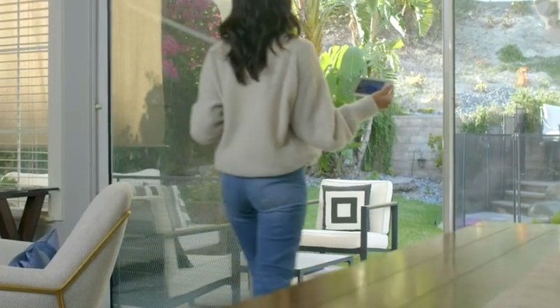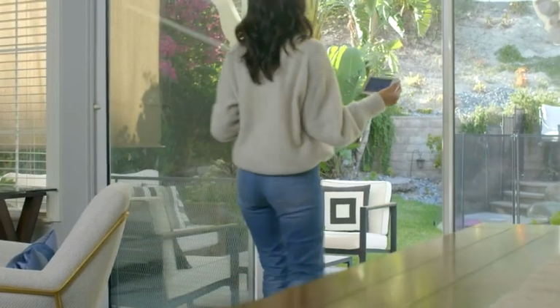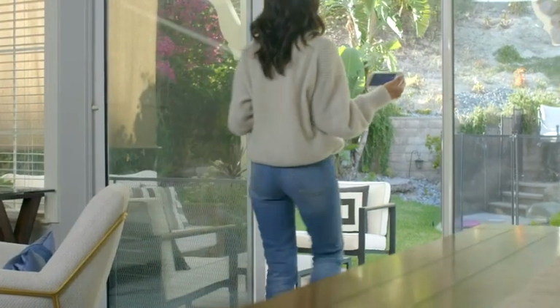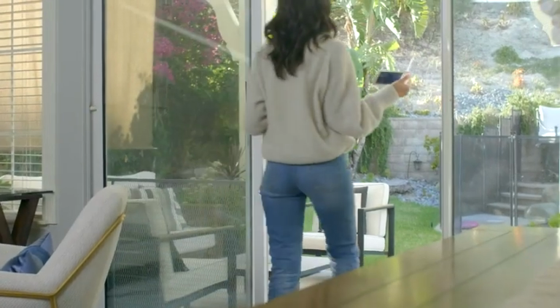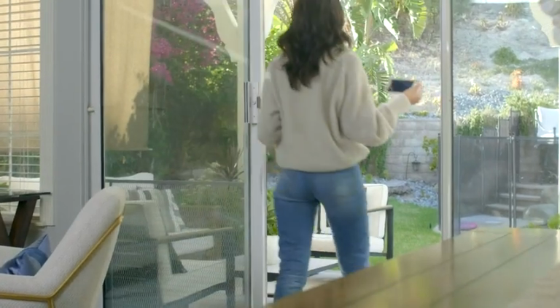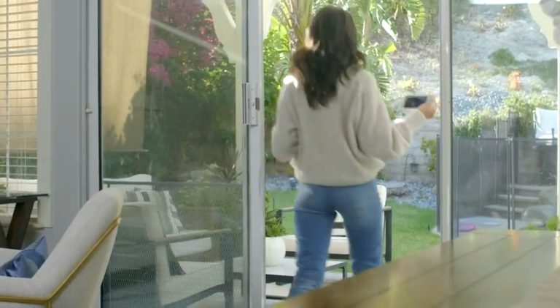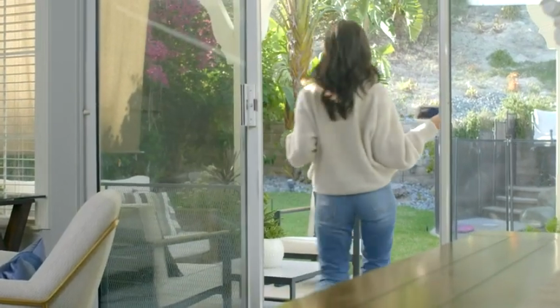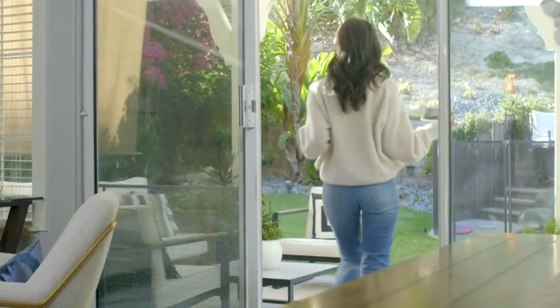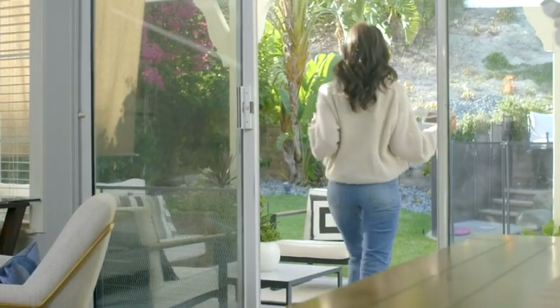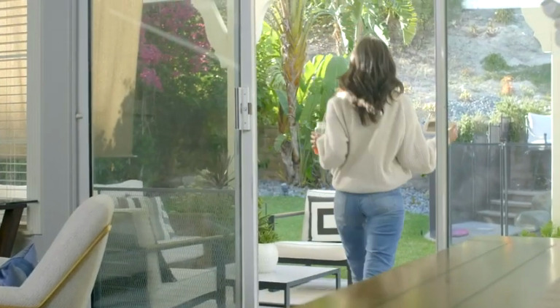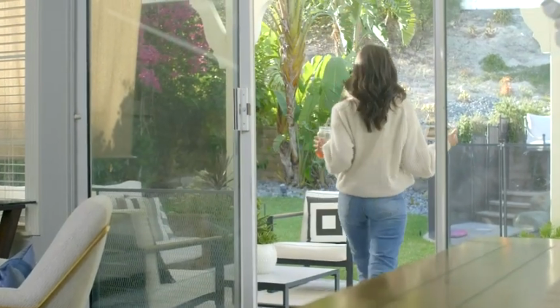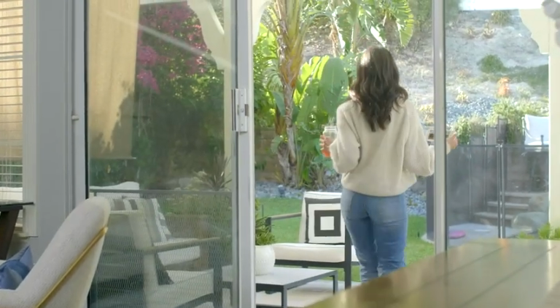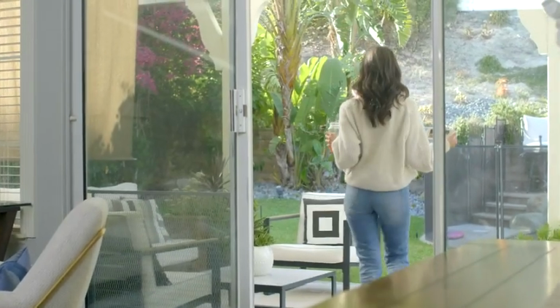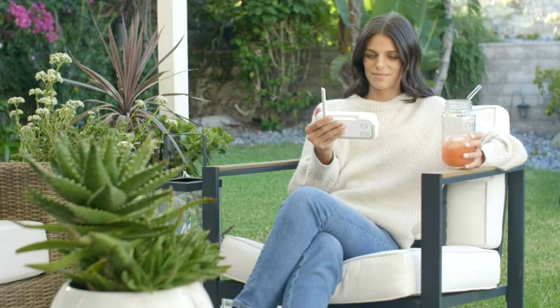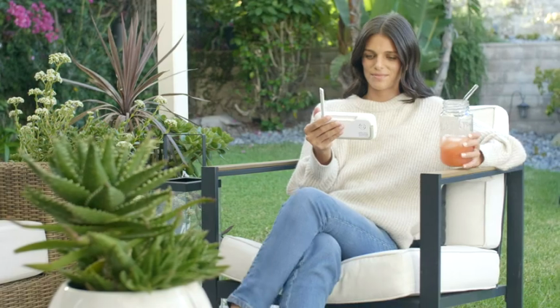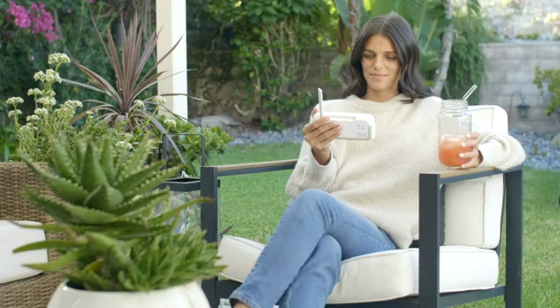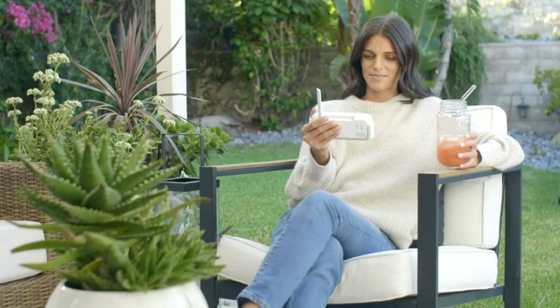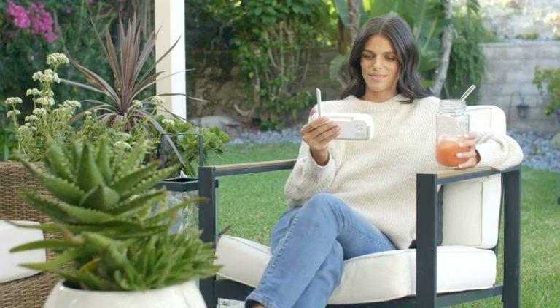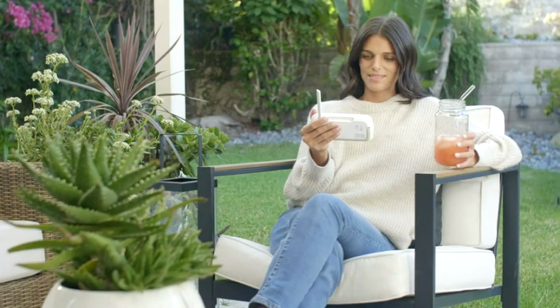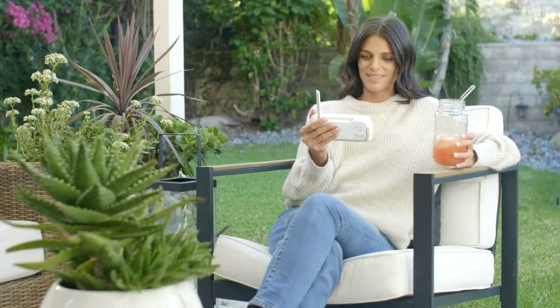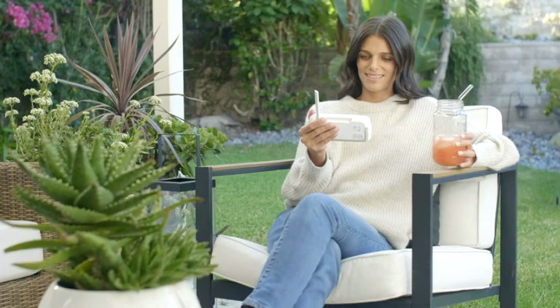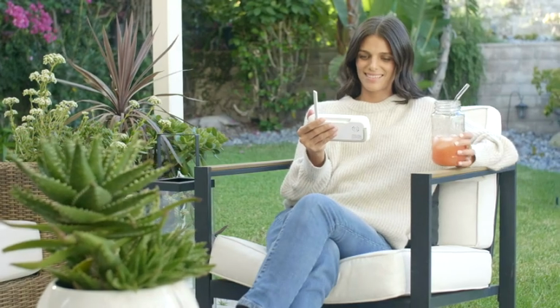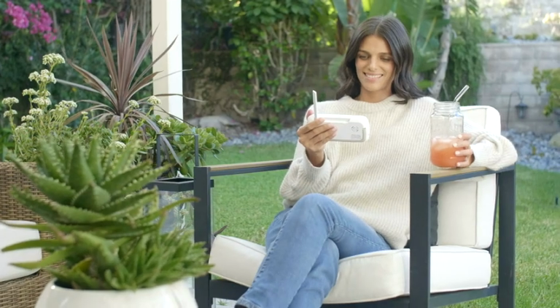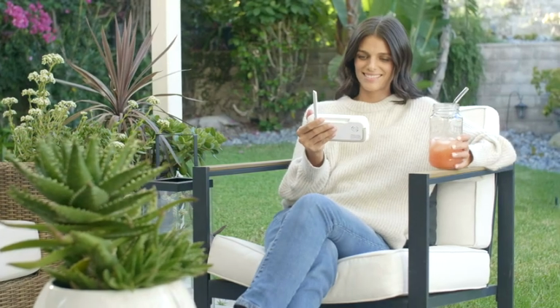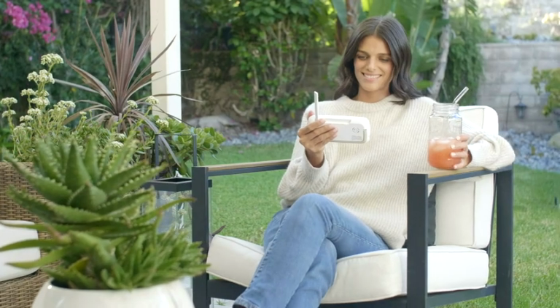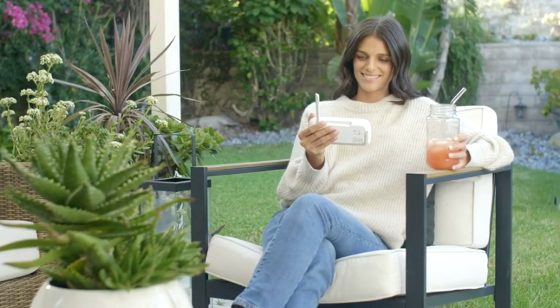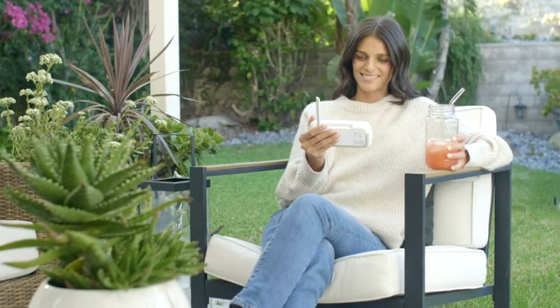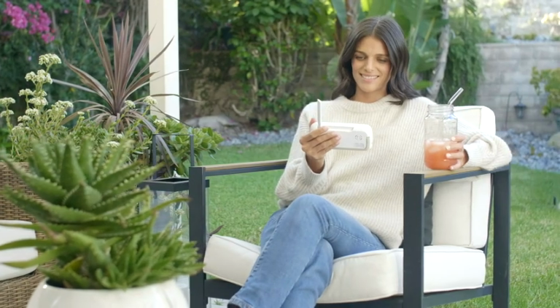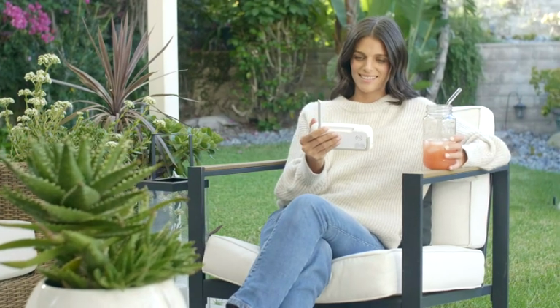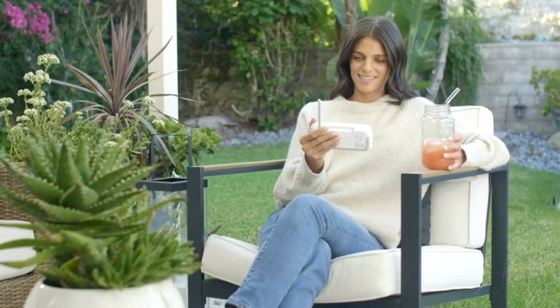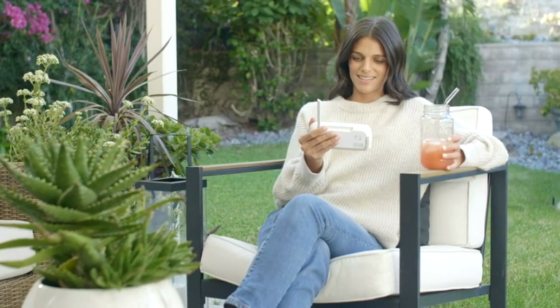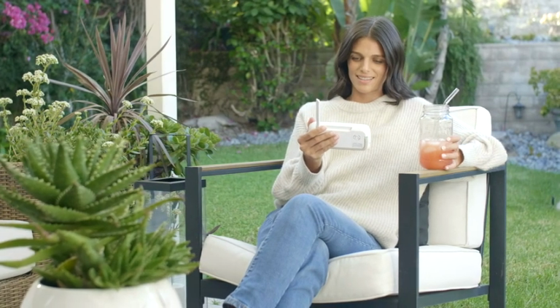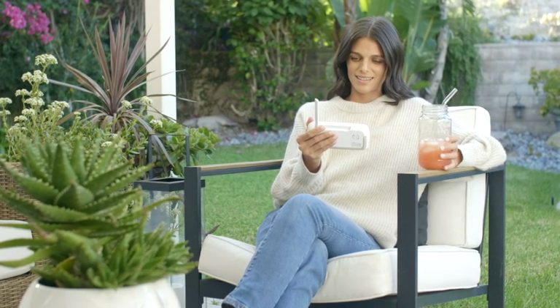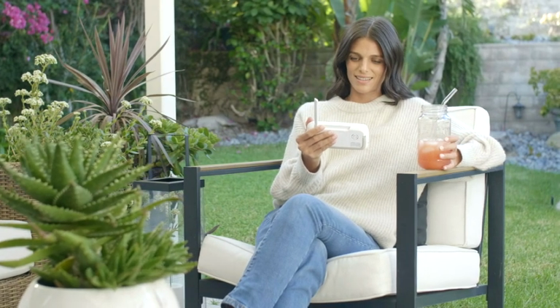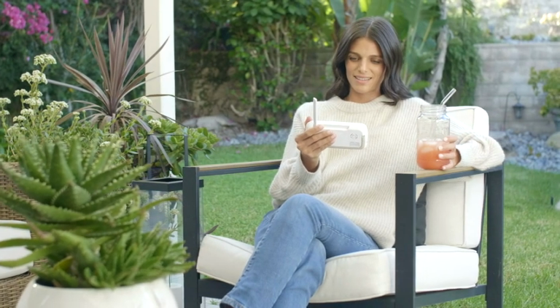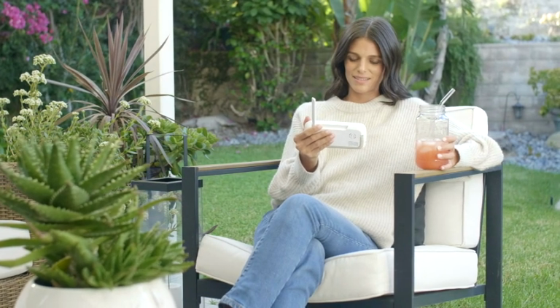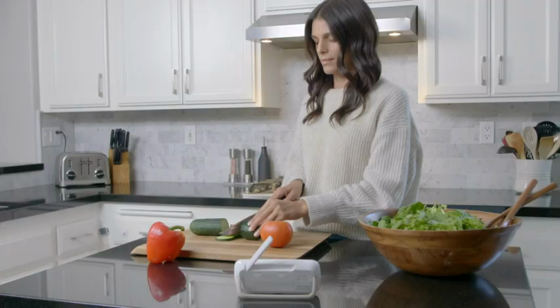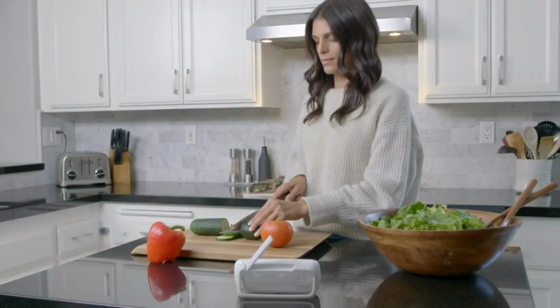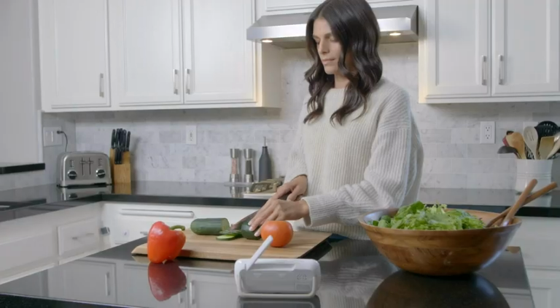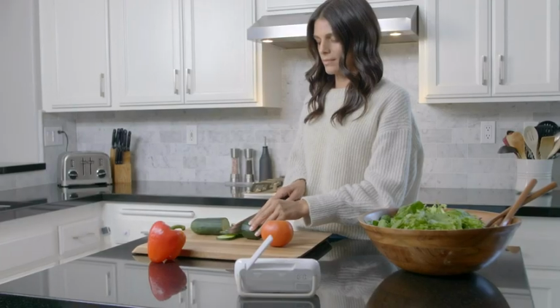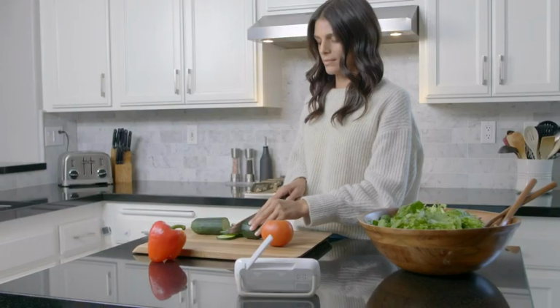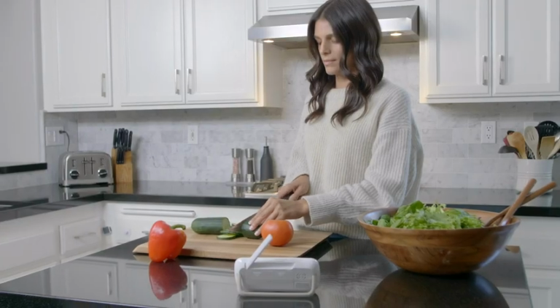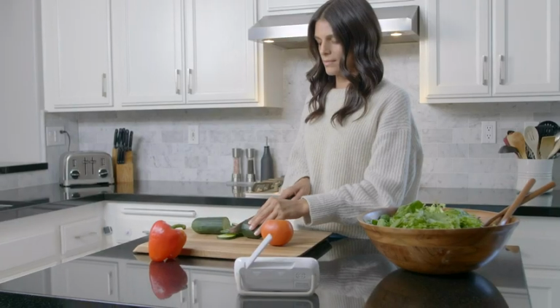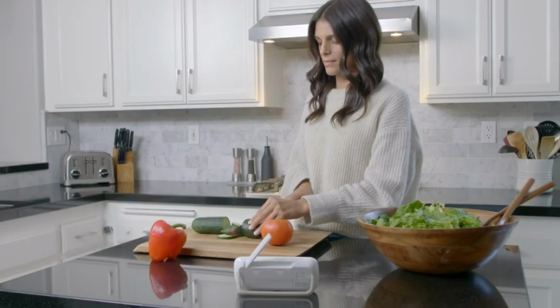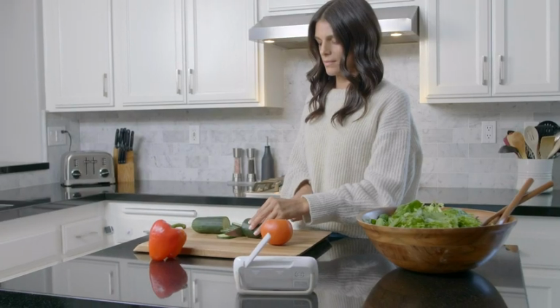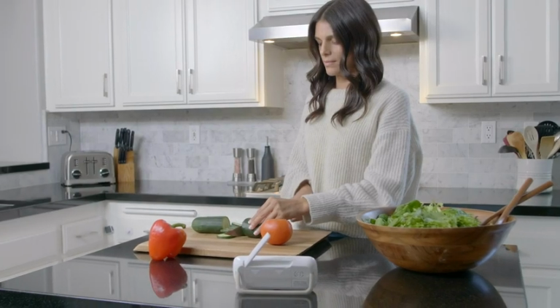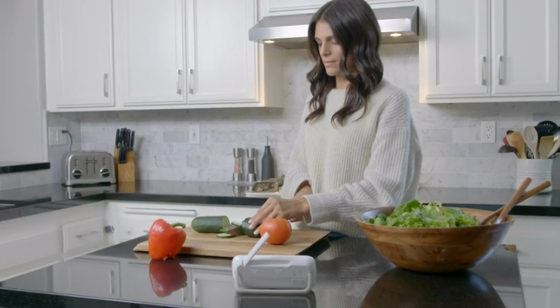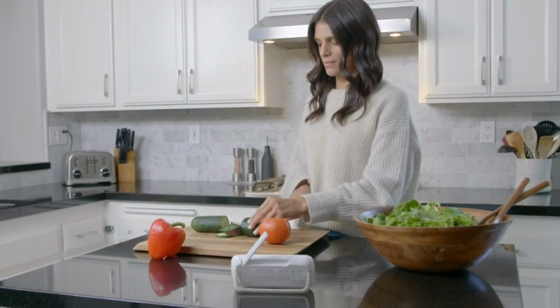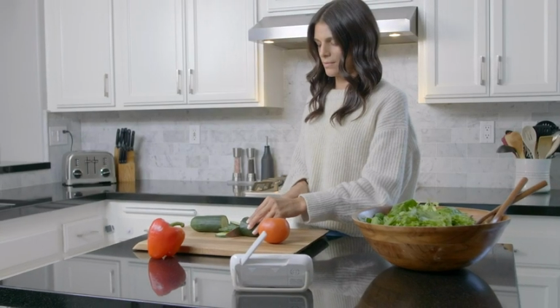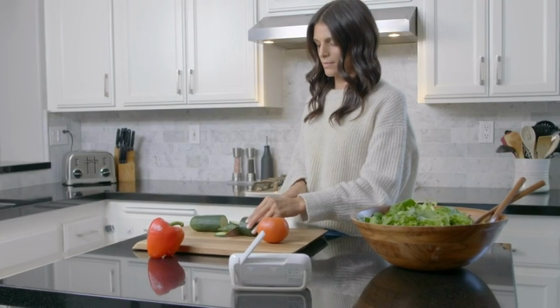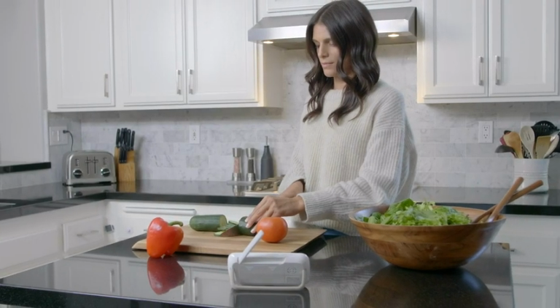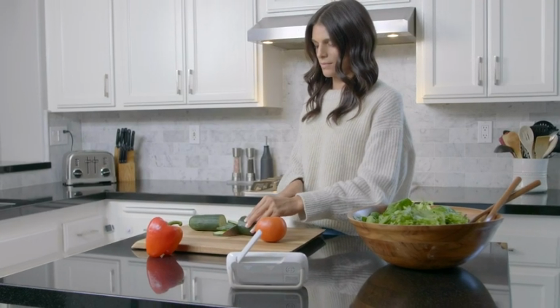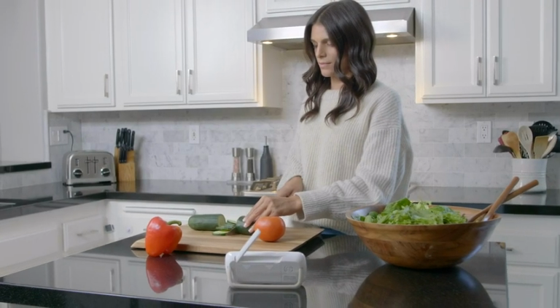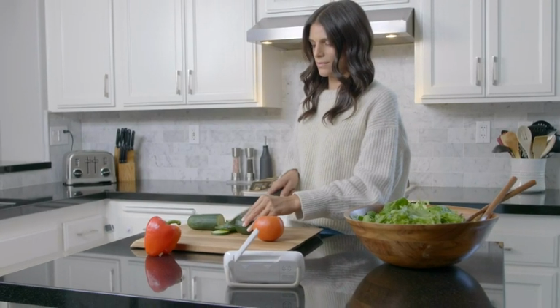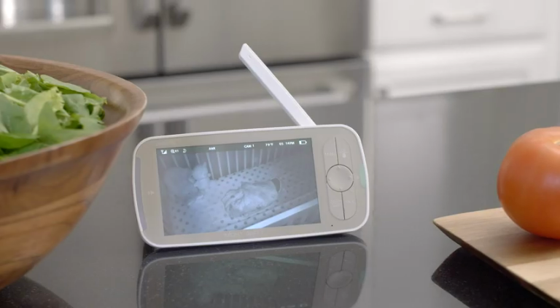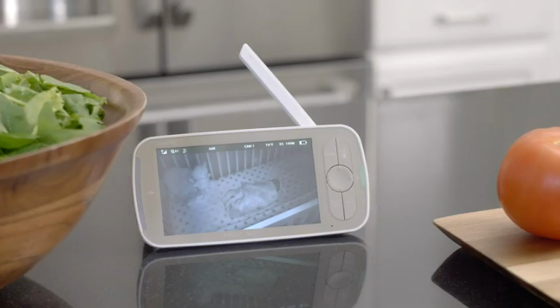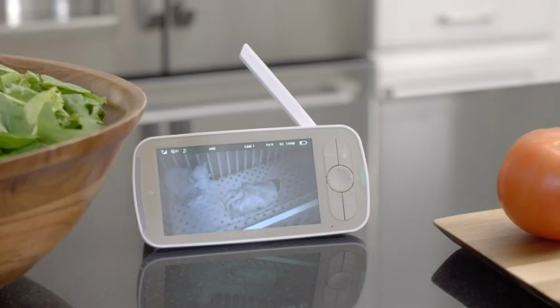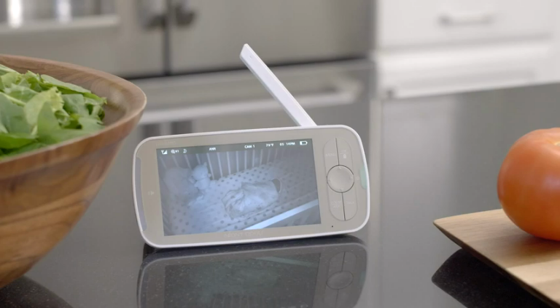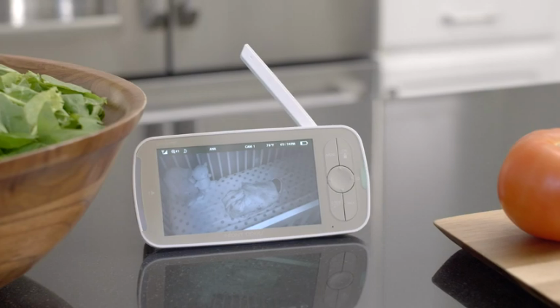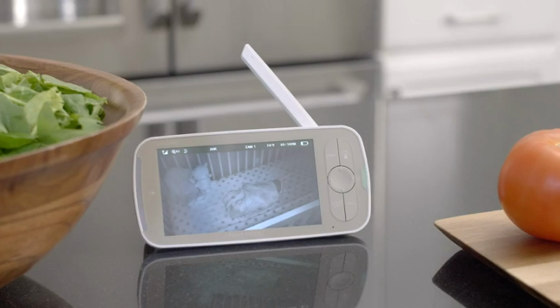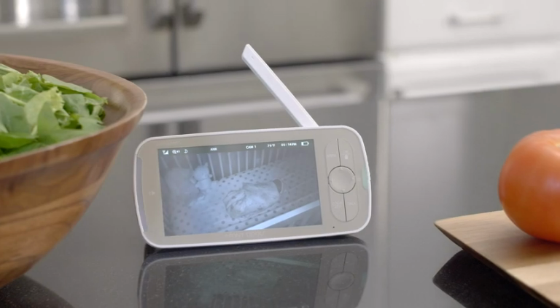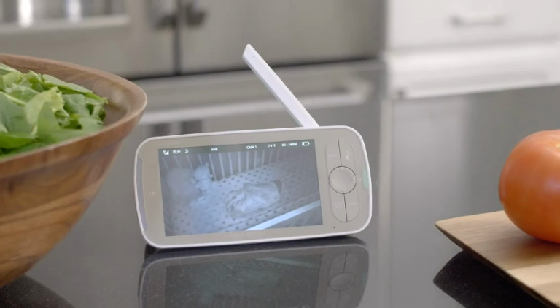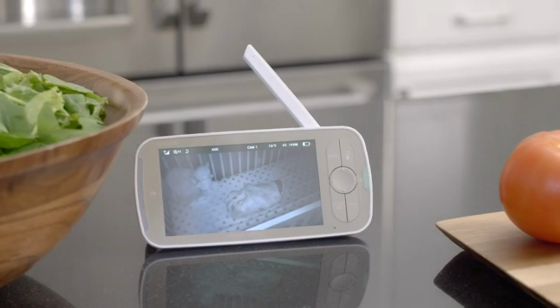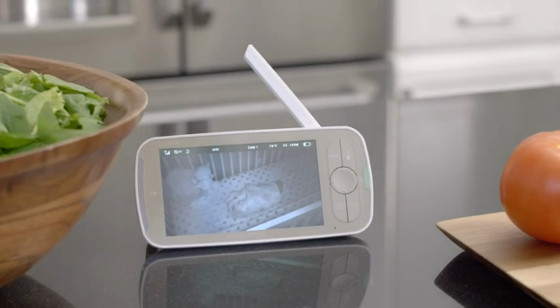Signal range has increased by 50% compared to the DXR8, so you can do anything around the house without losing connection.